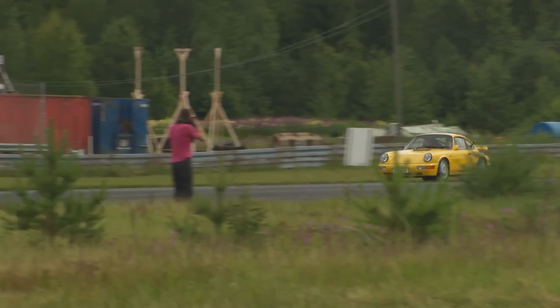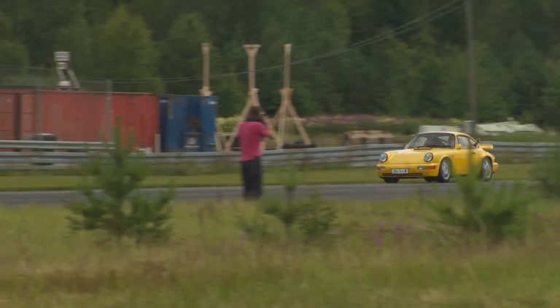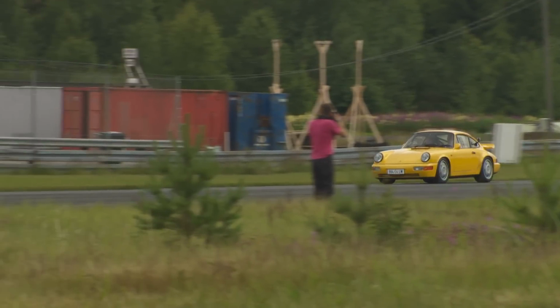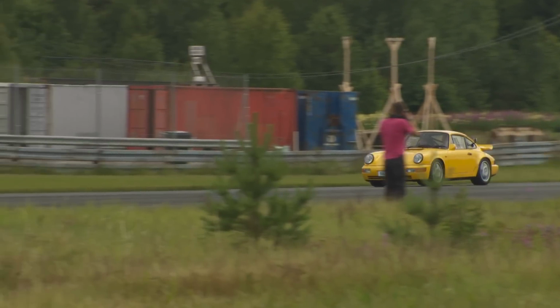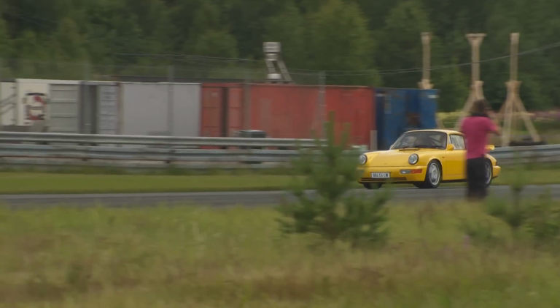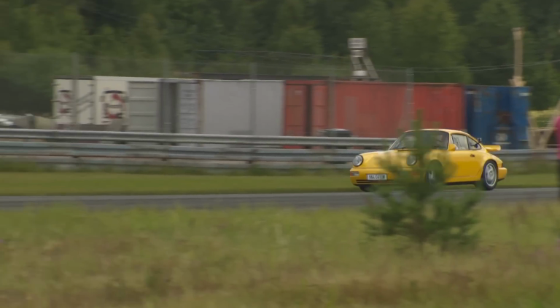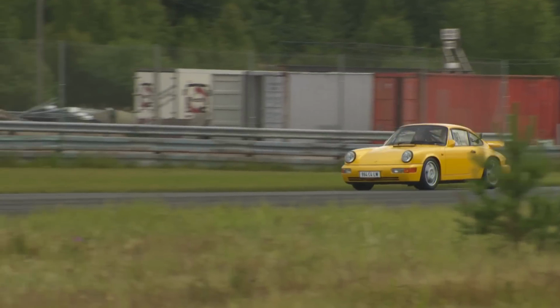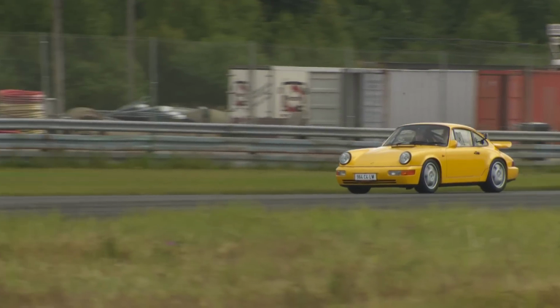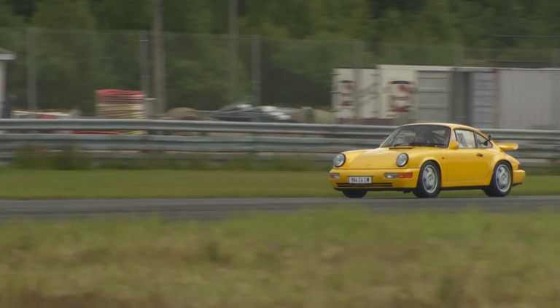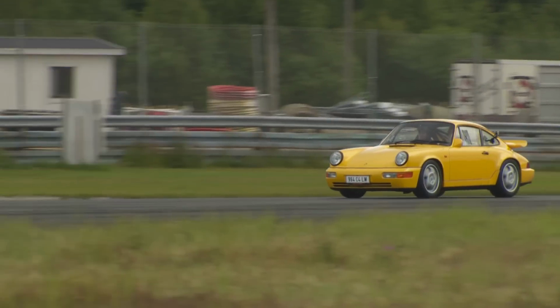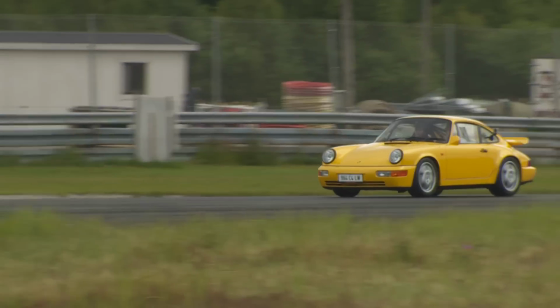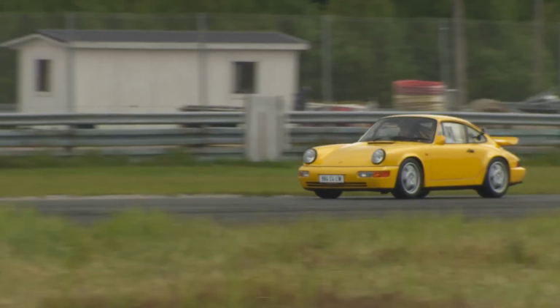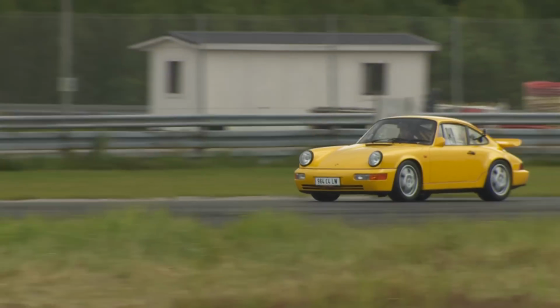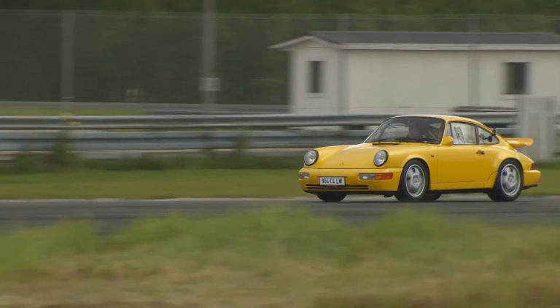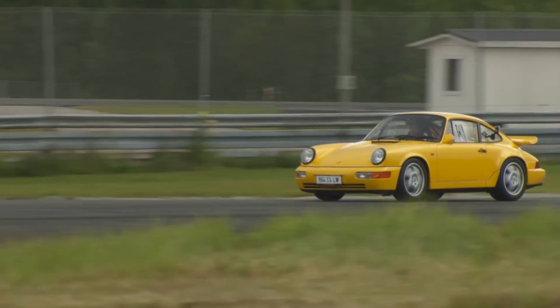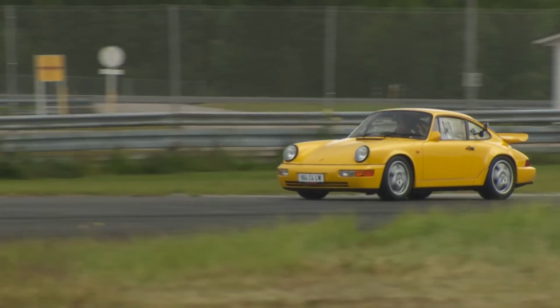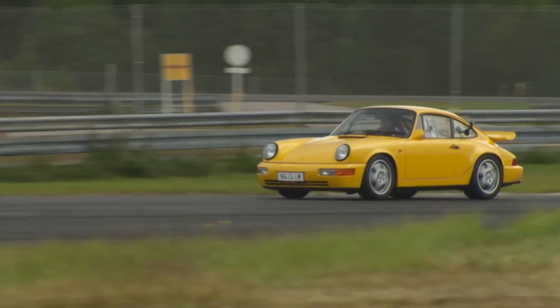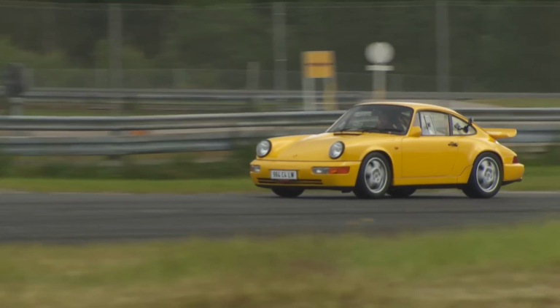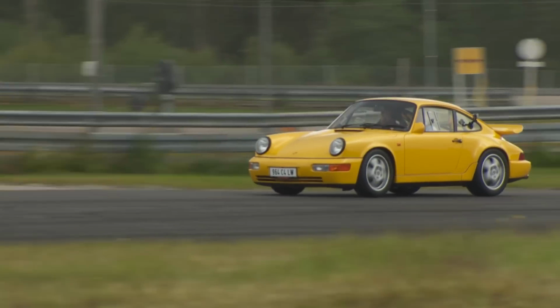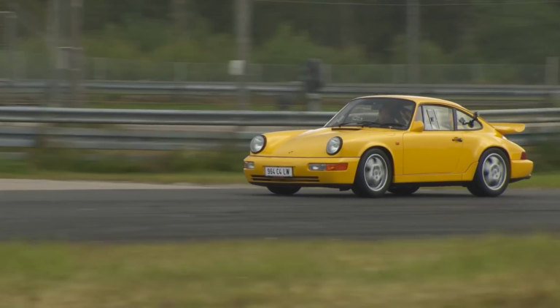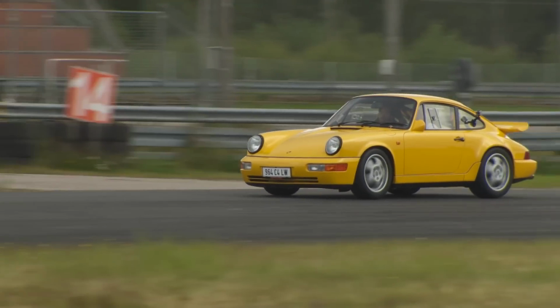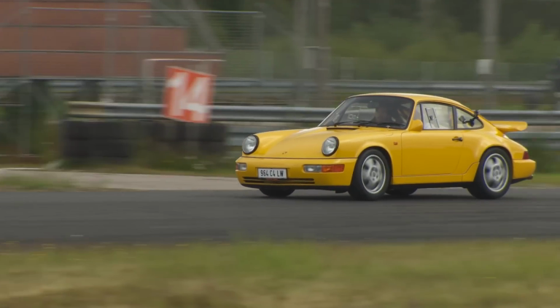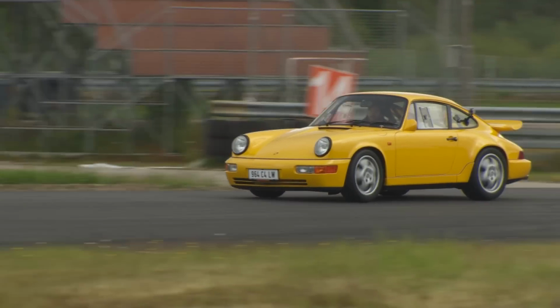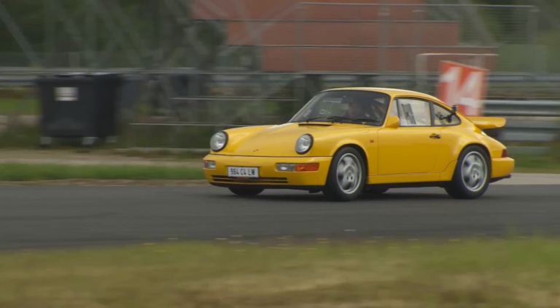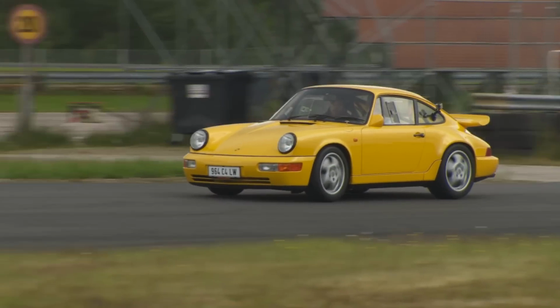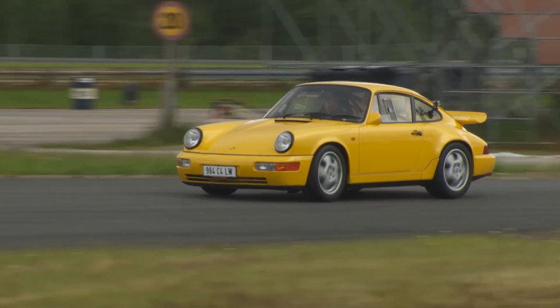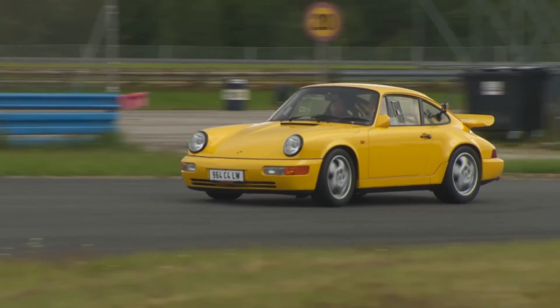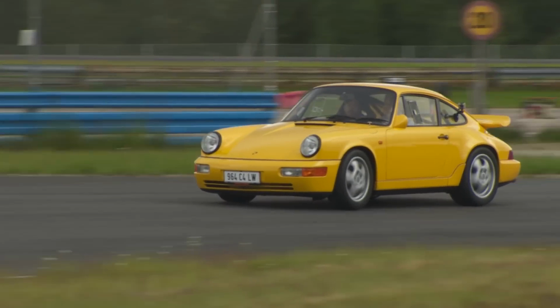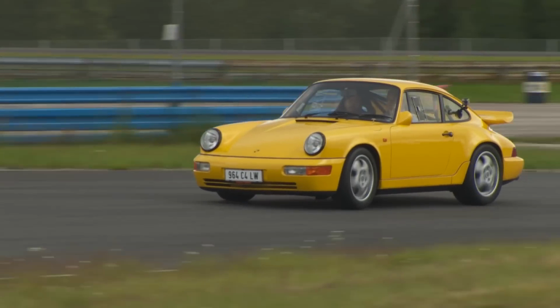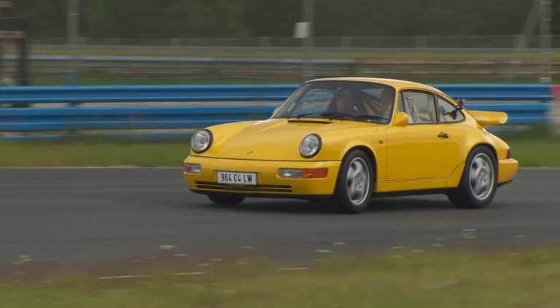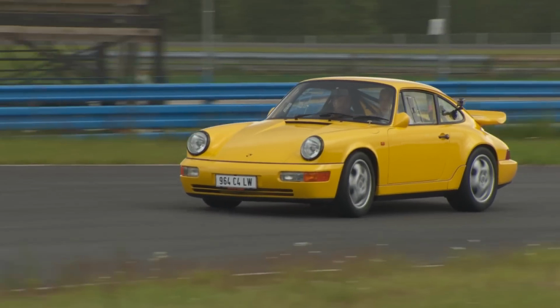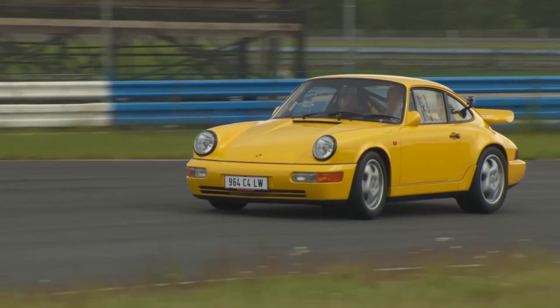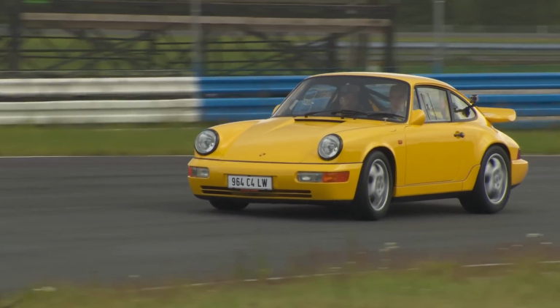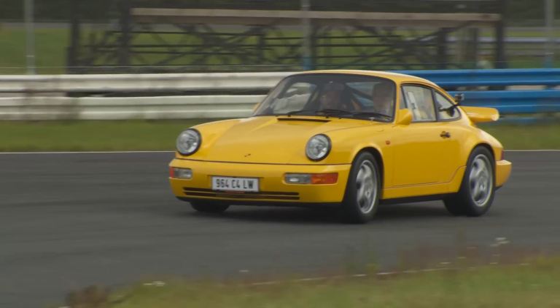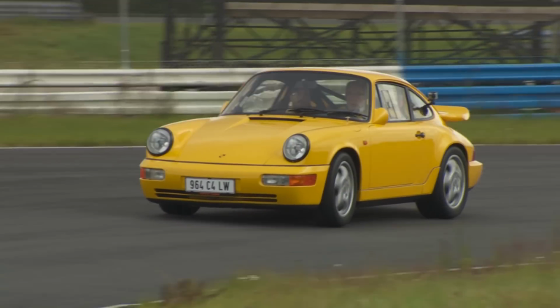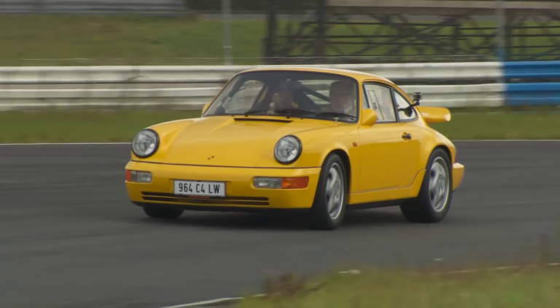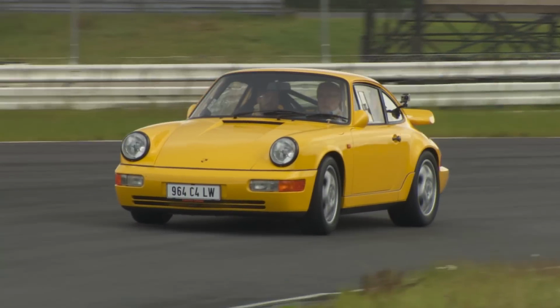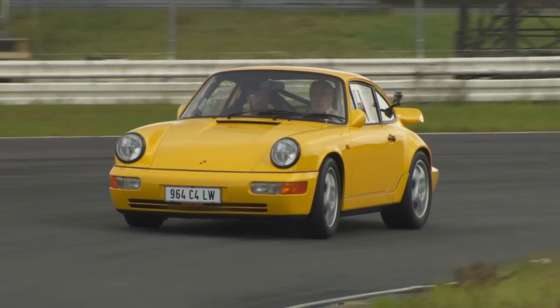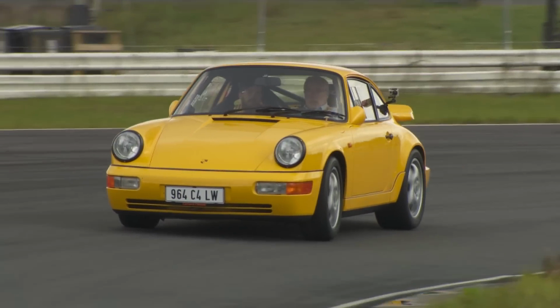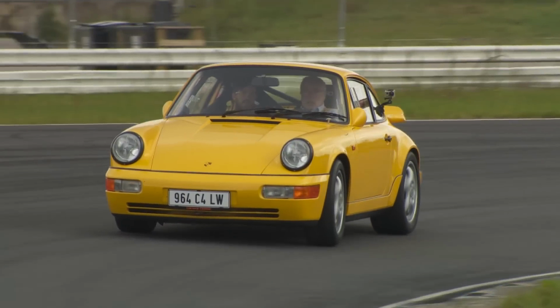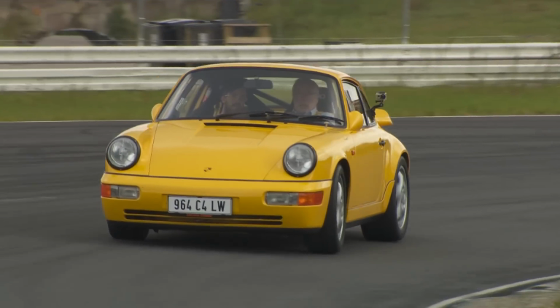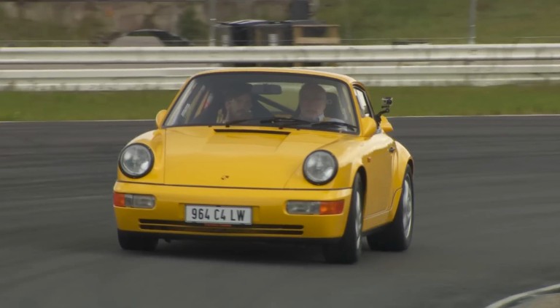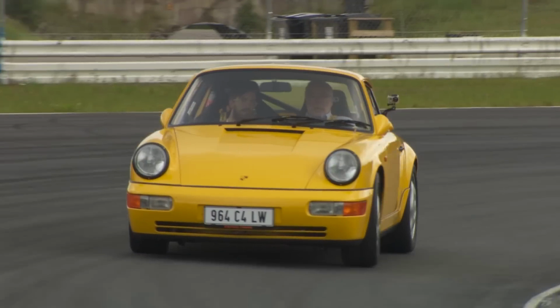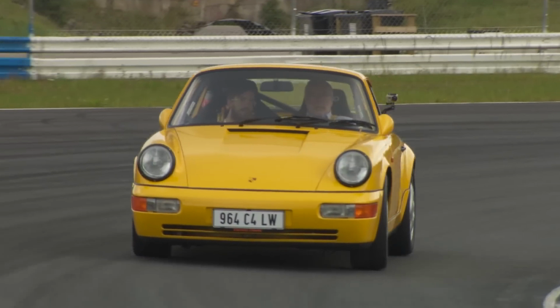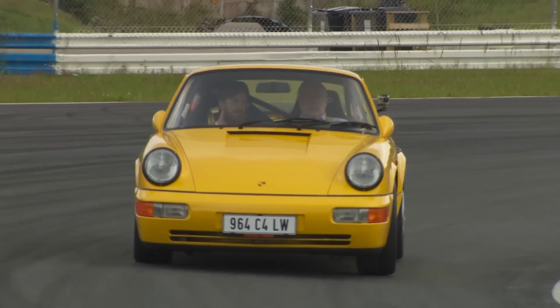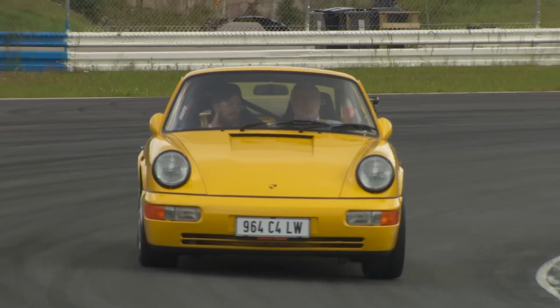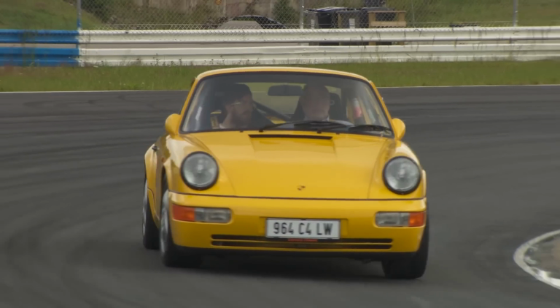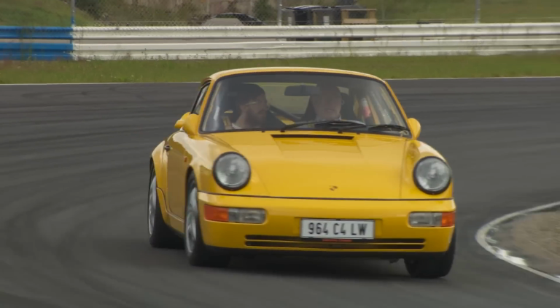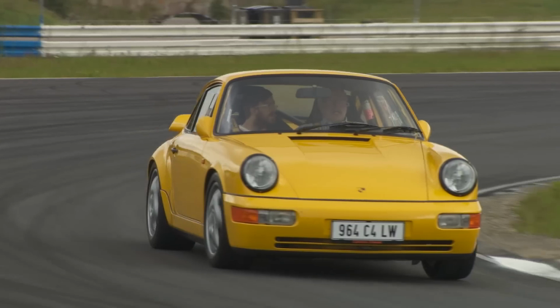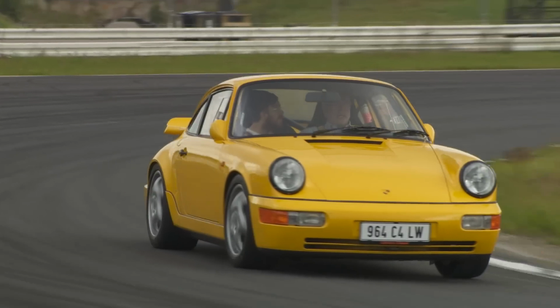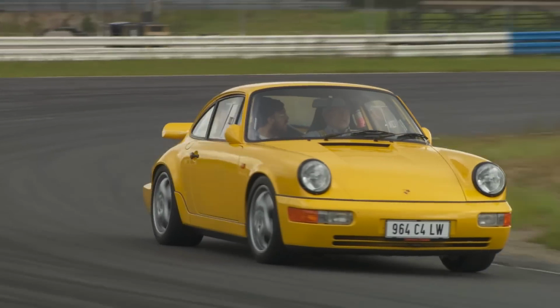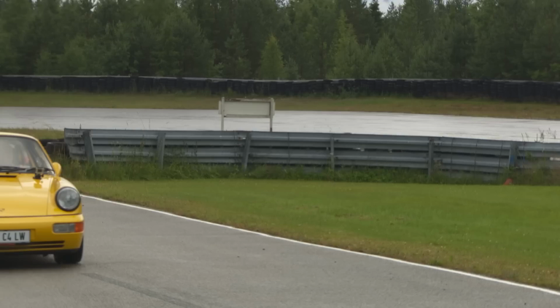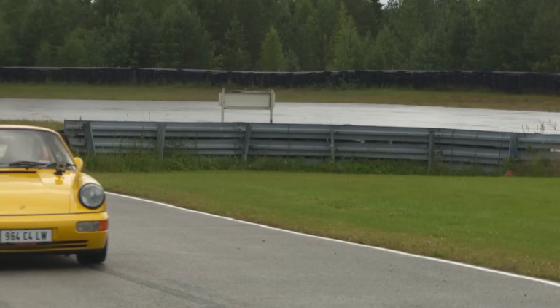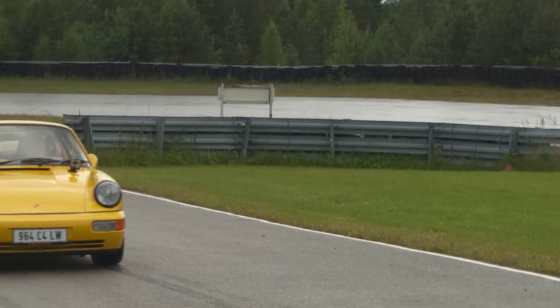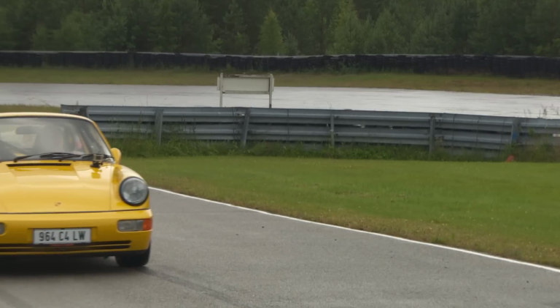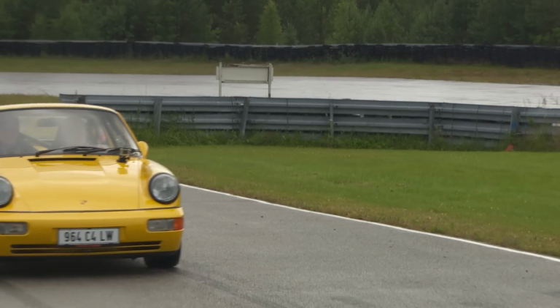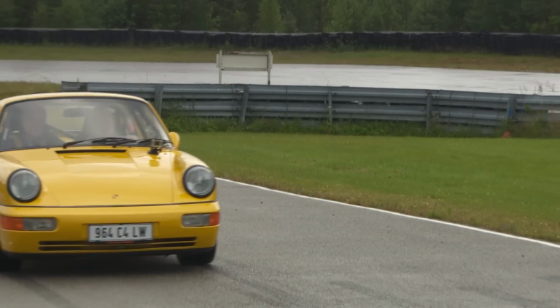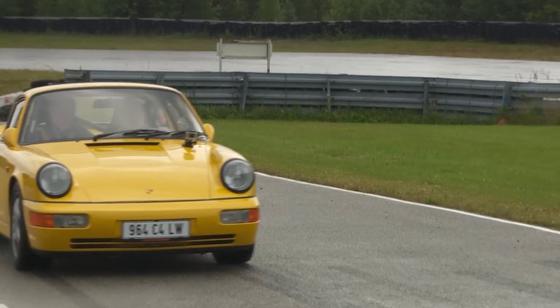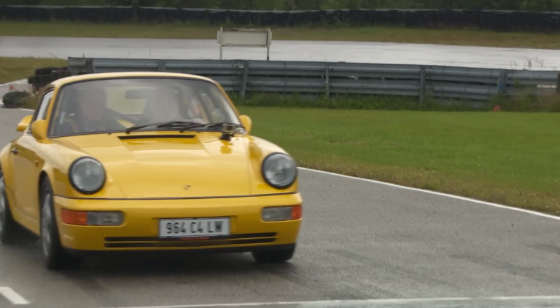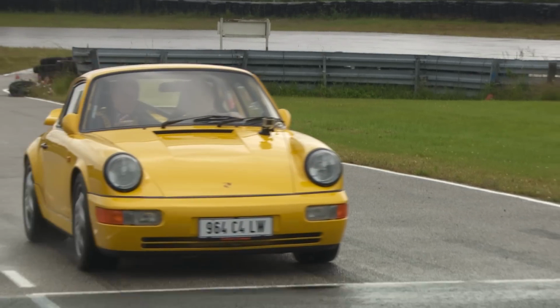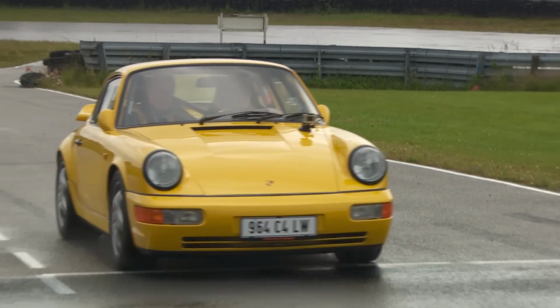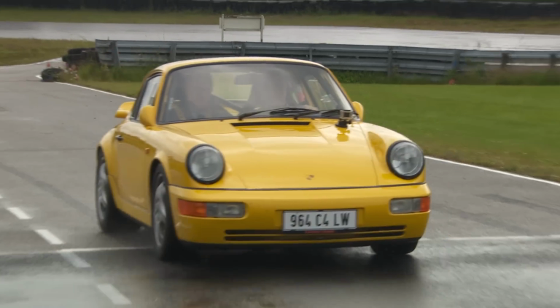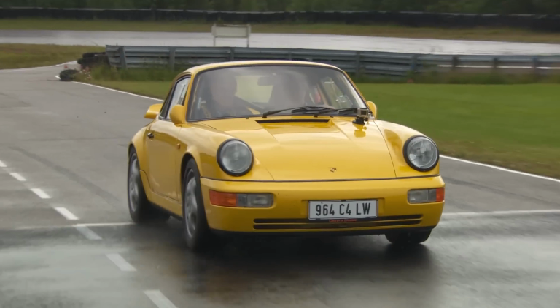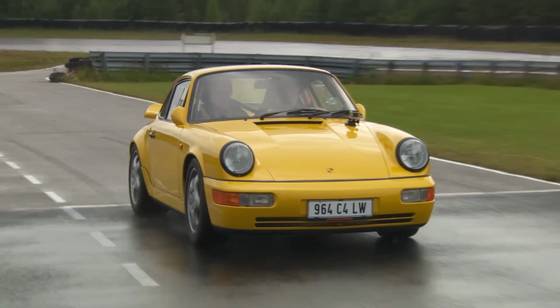Both of these cars were driven at Botnia Ring by Jürgen Barth and Joss Barnett from Total 911 magazine.